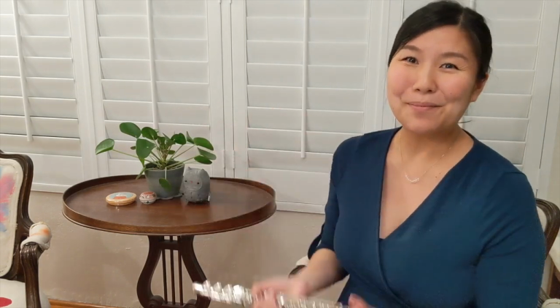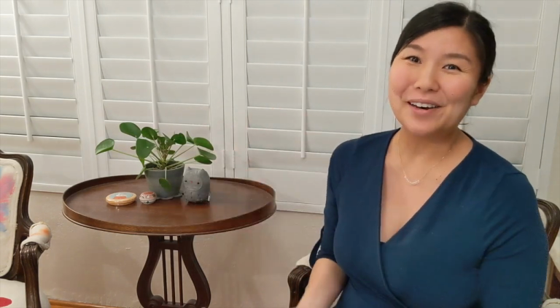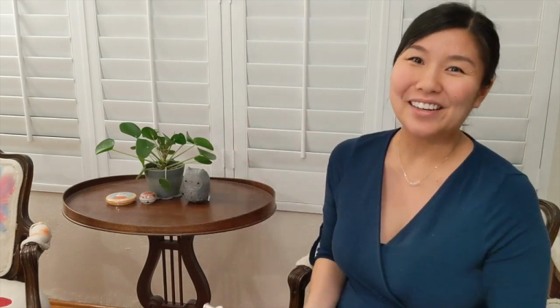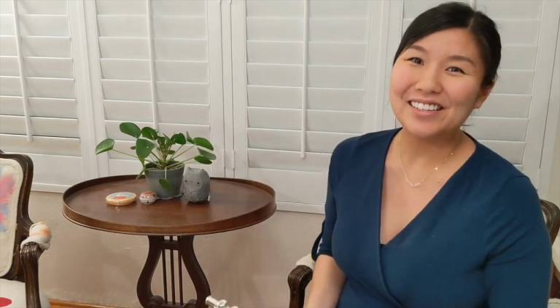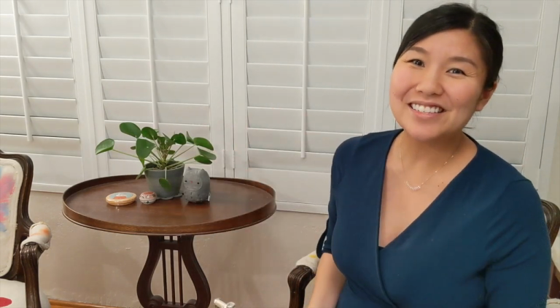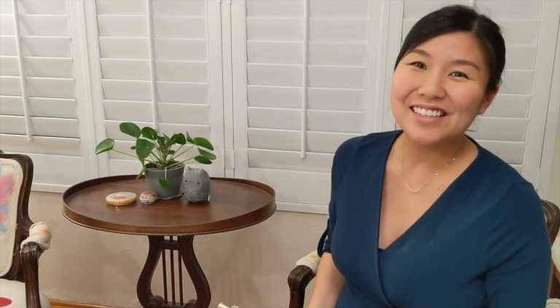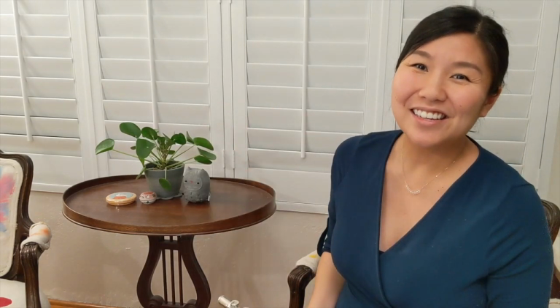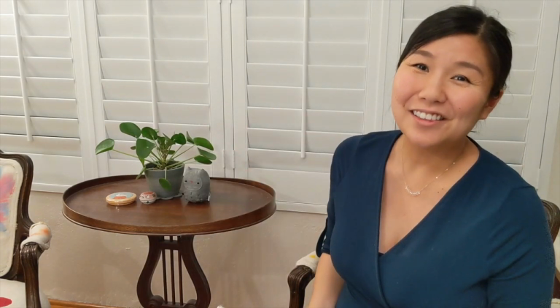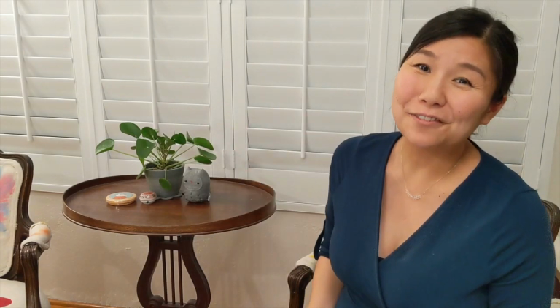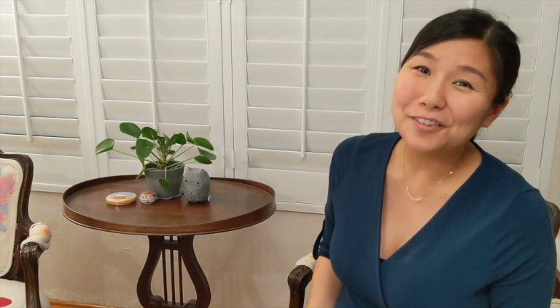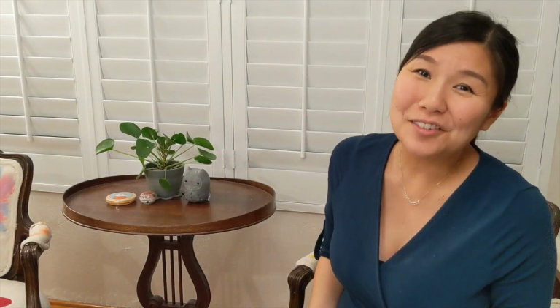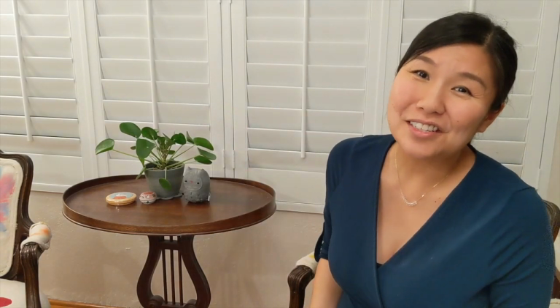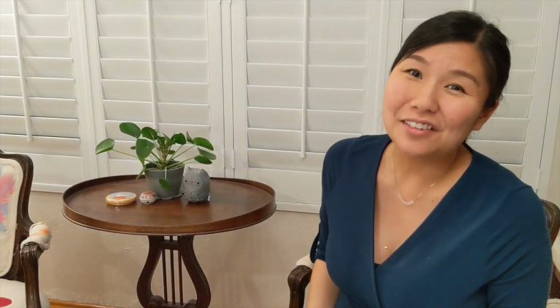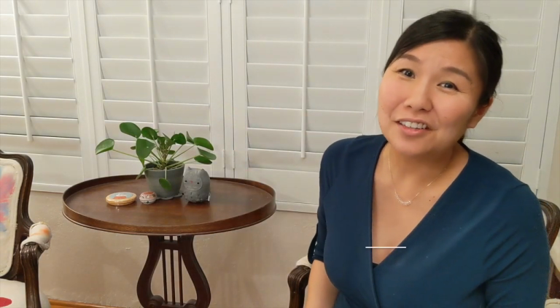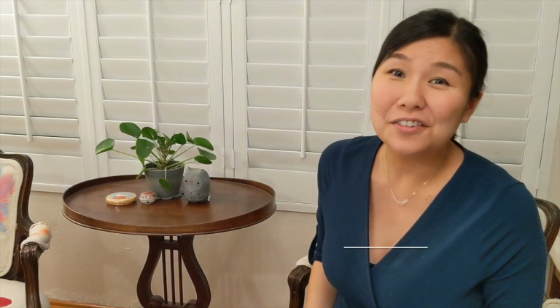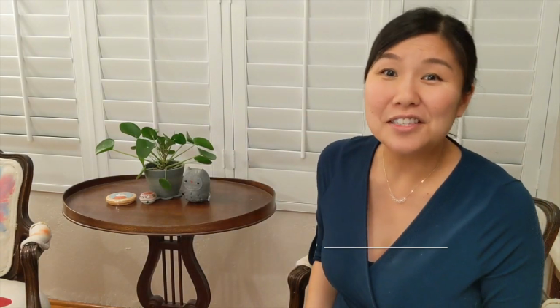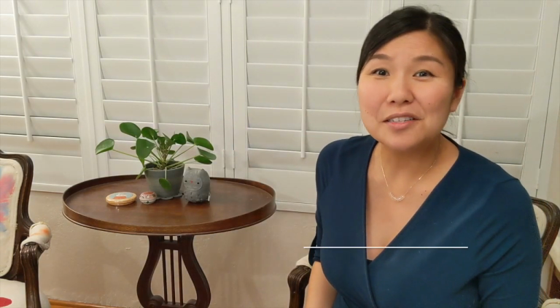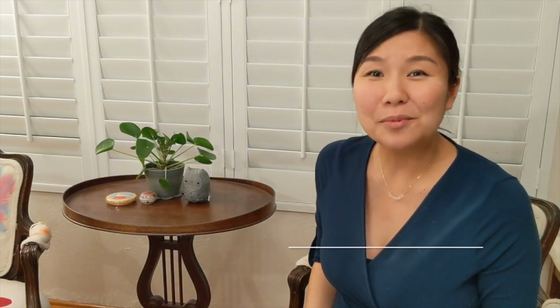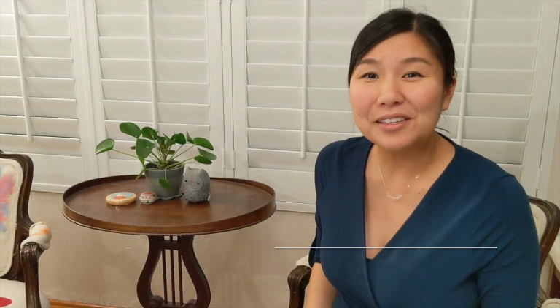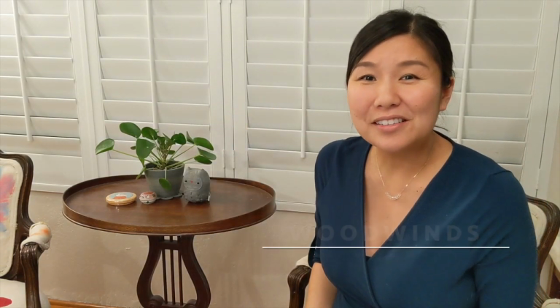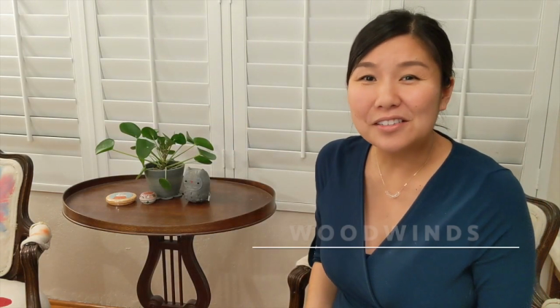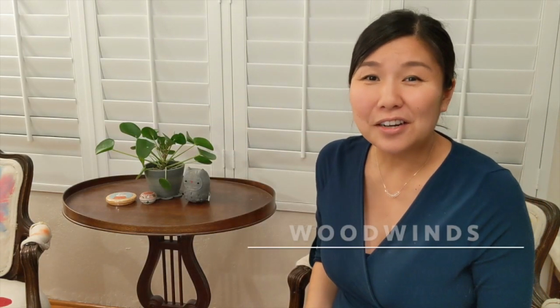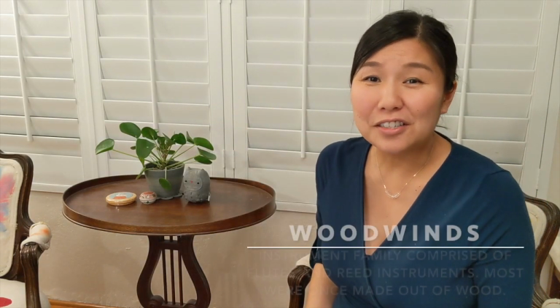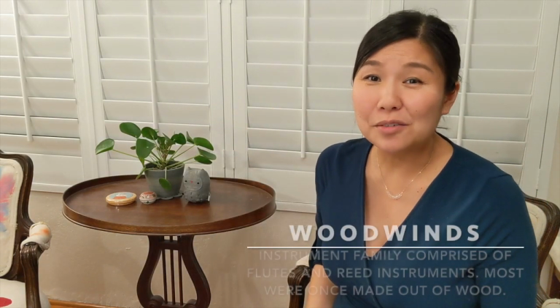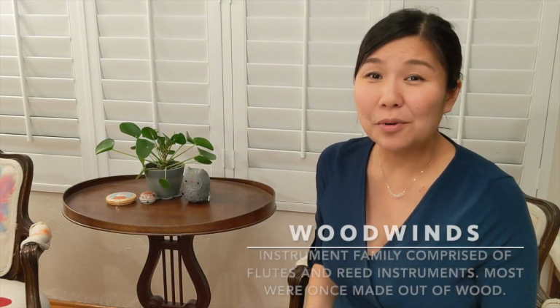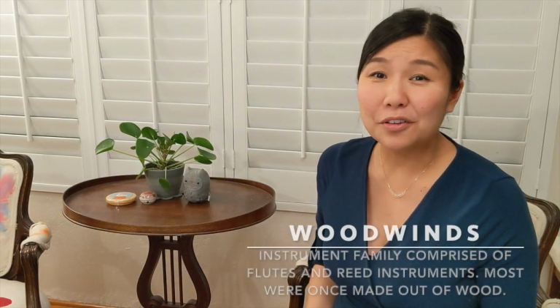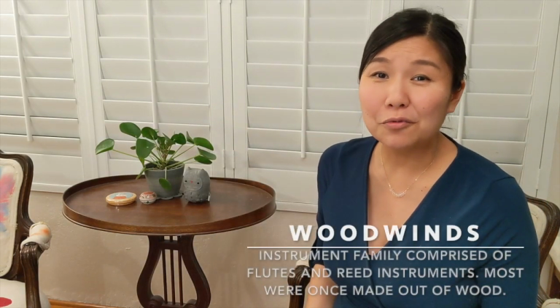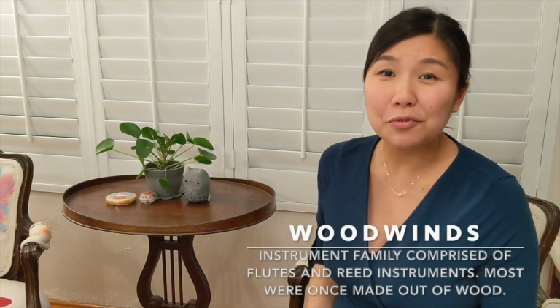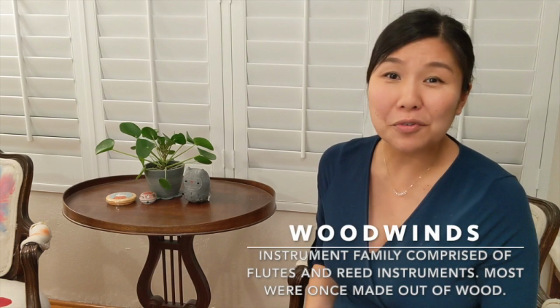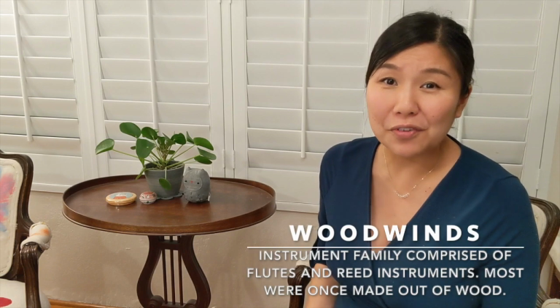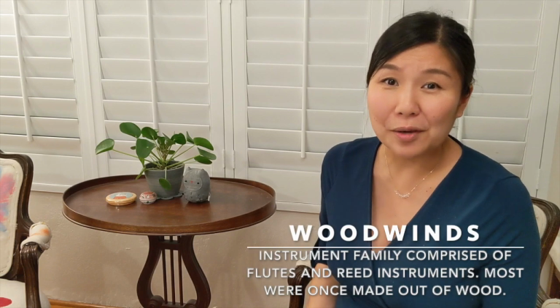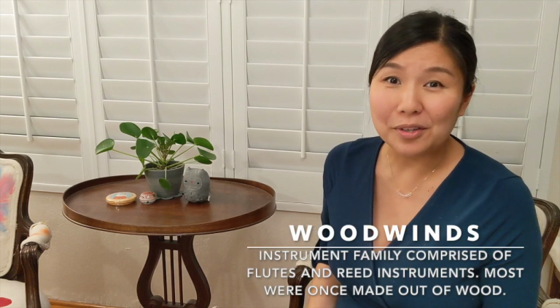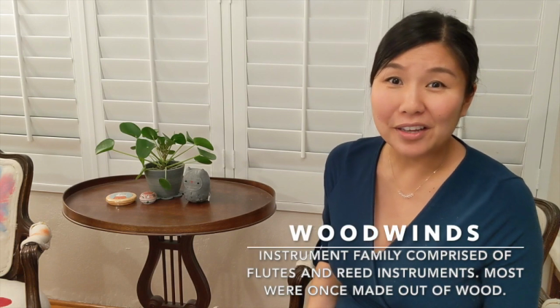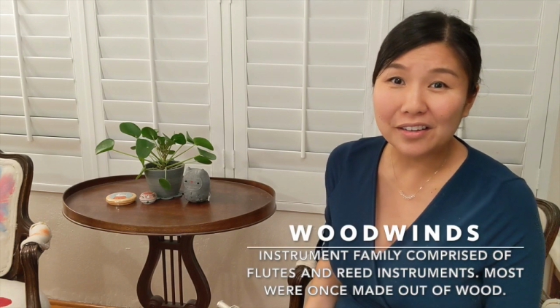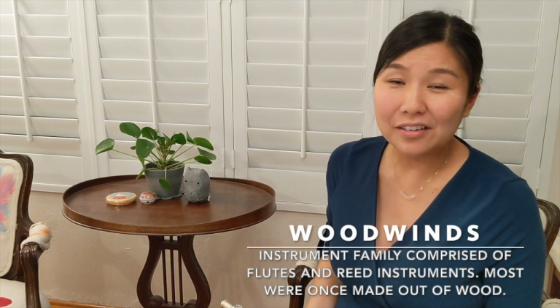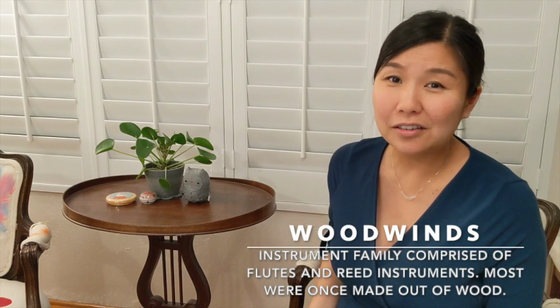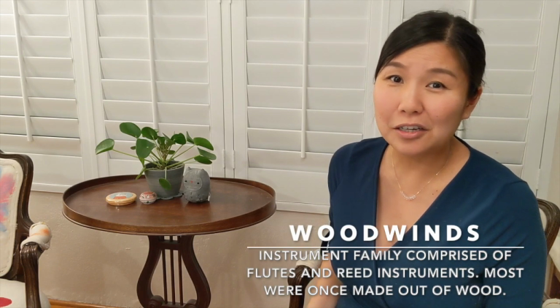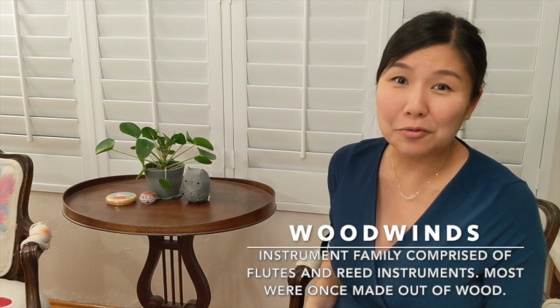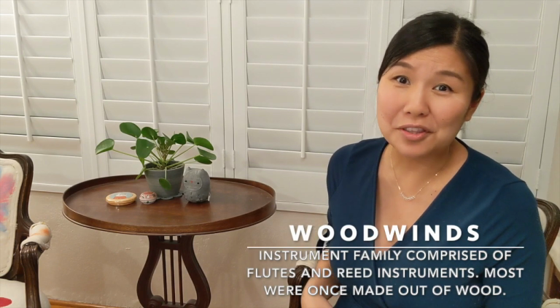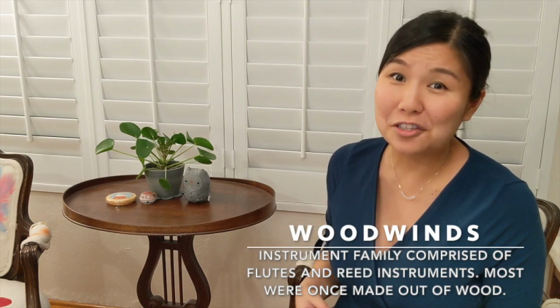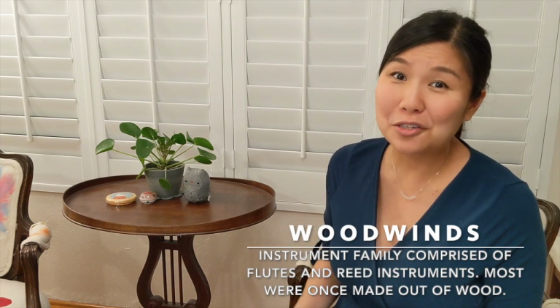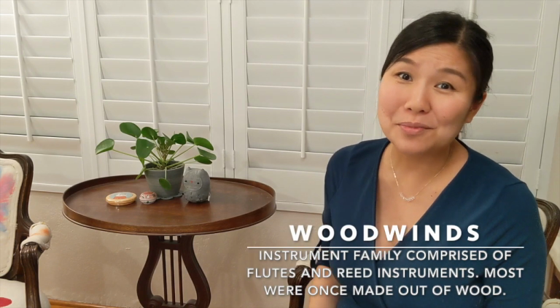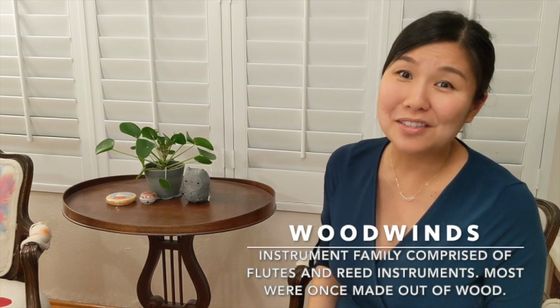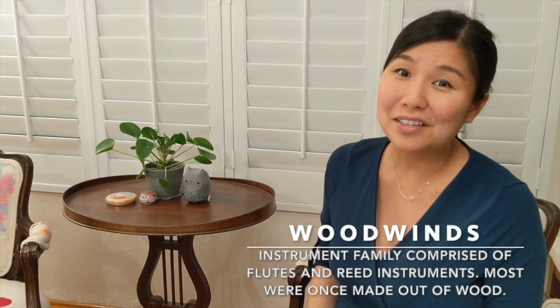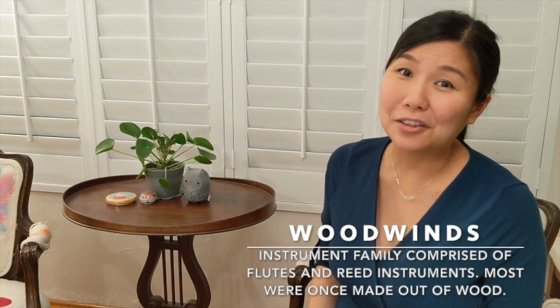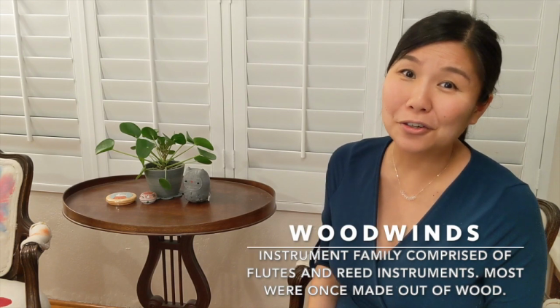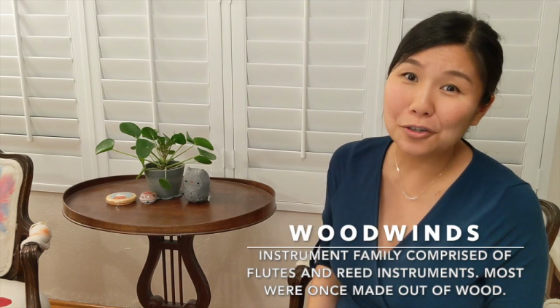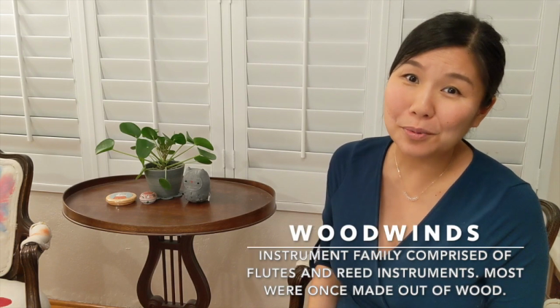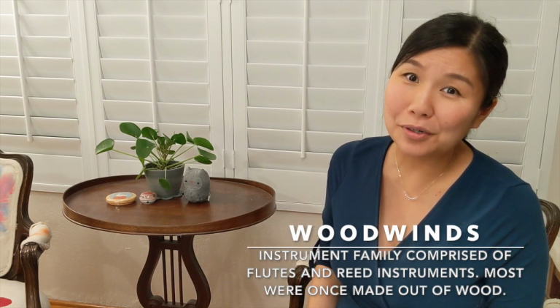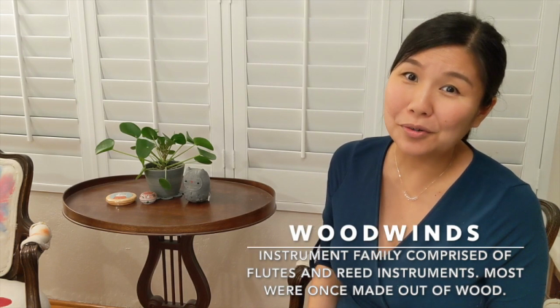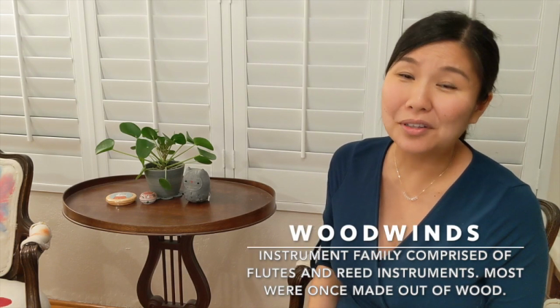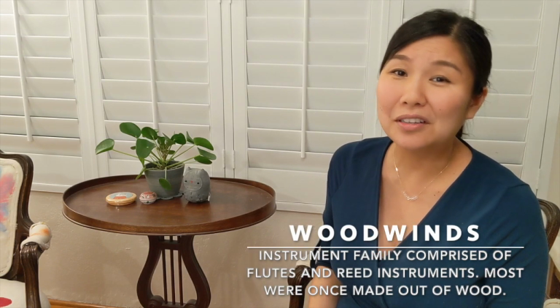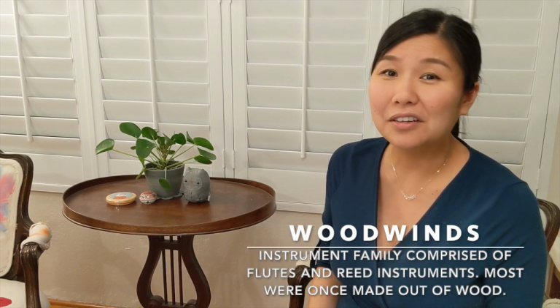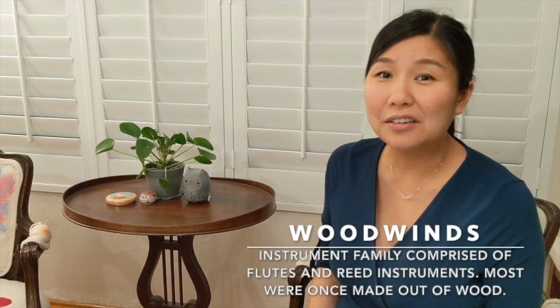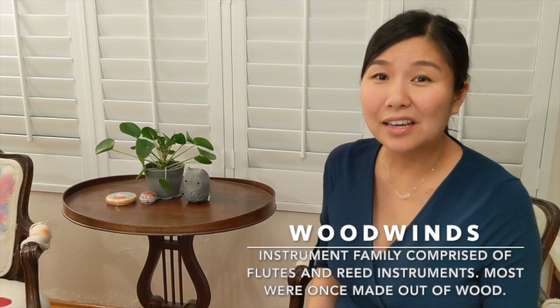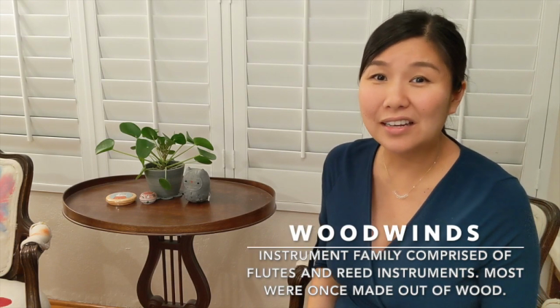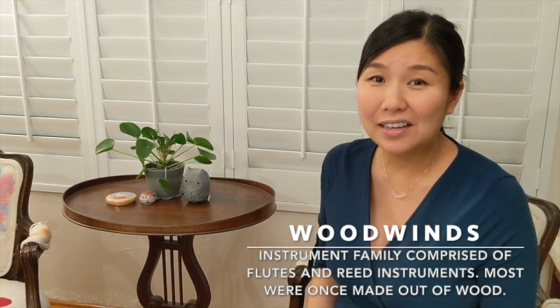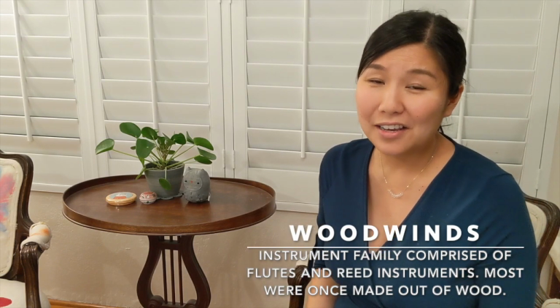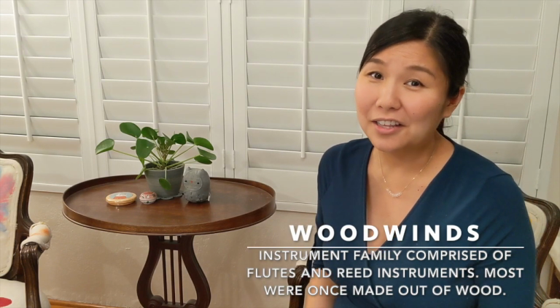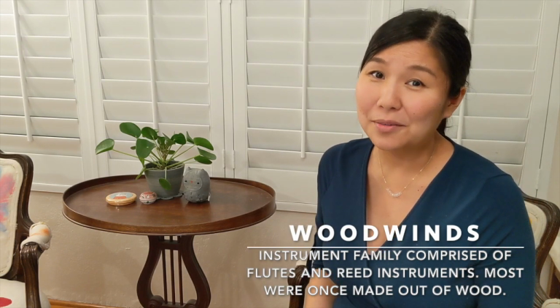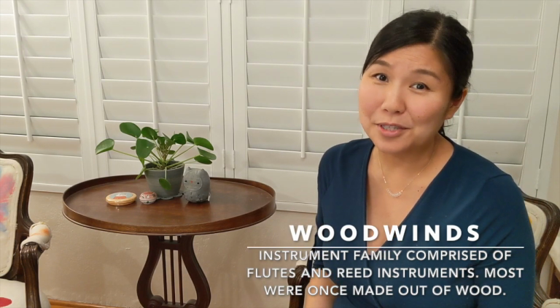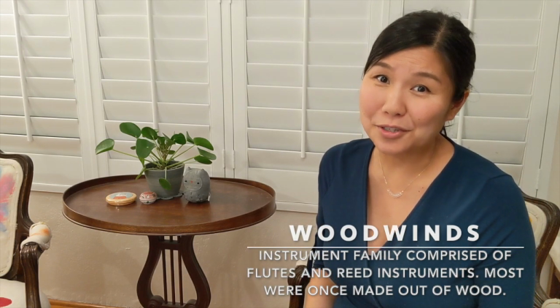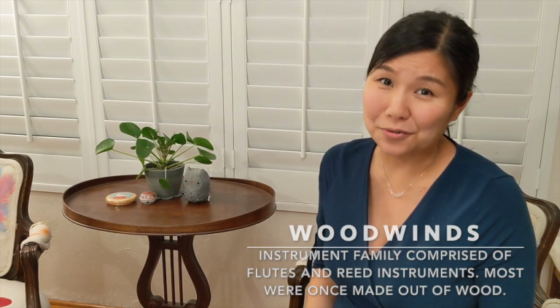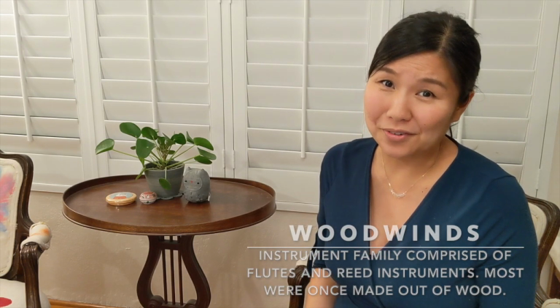But the flute and all of its siblings are actually part of the woodwind family, along with instruments like the oboe, the clarinet, and the bassoon.